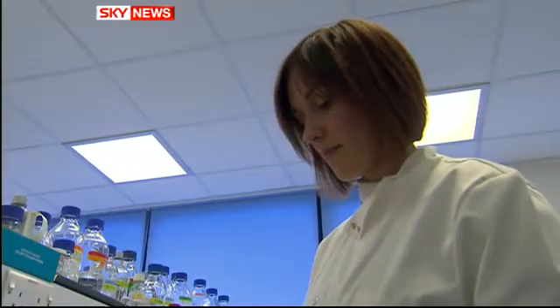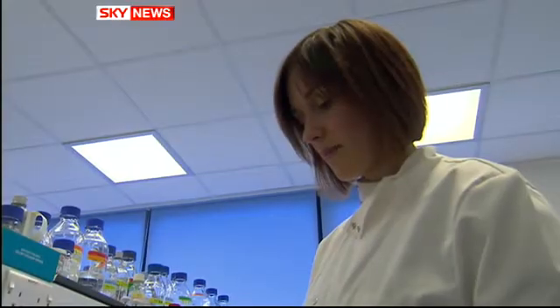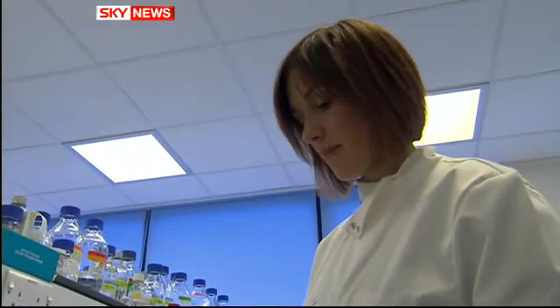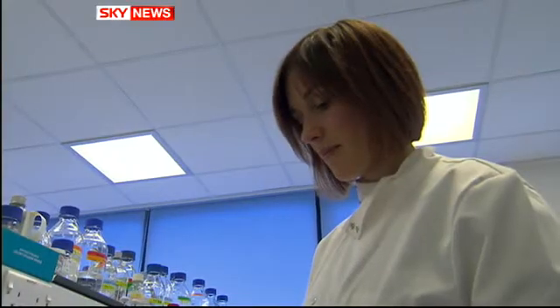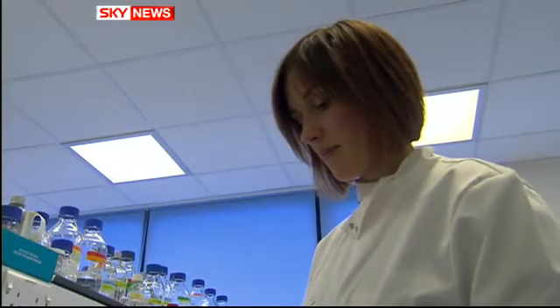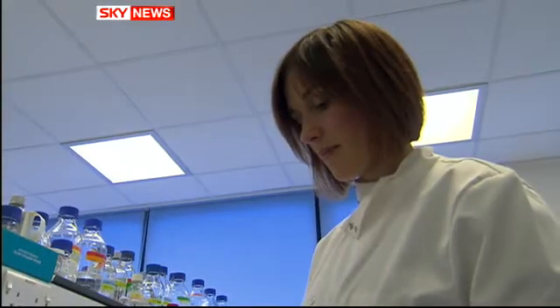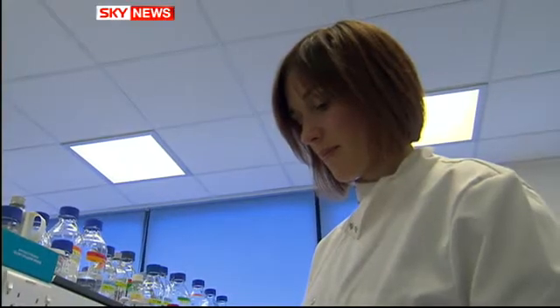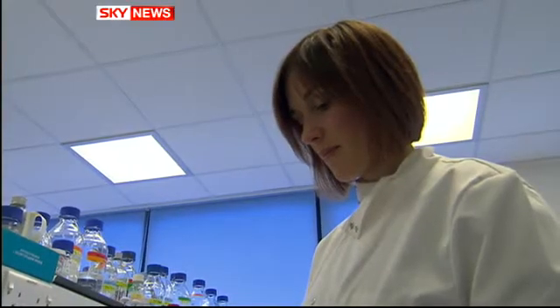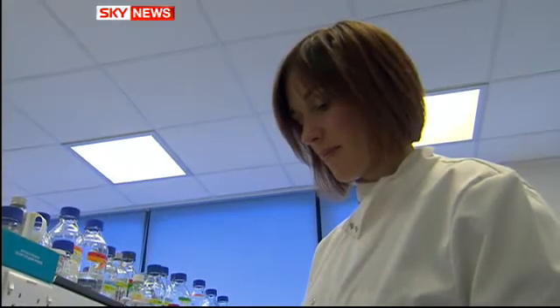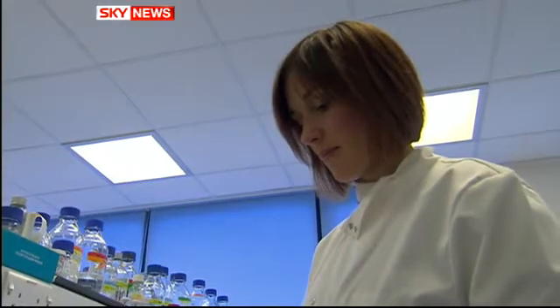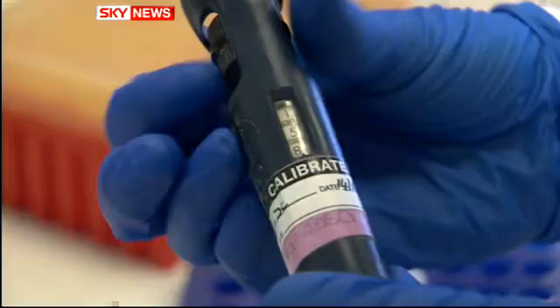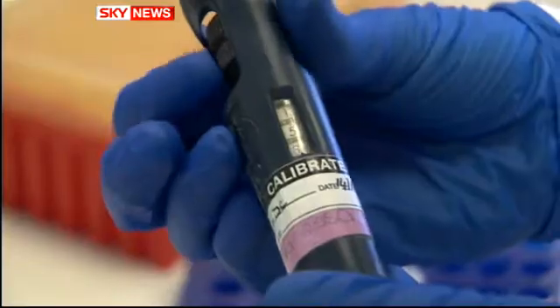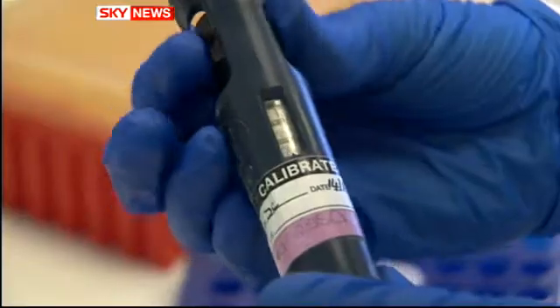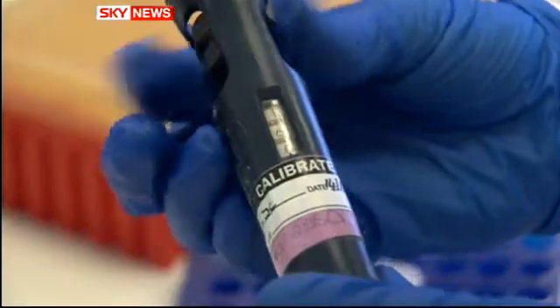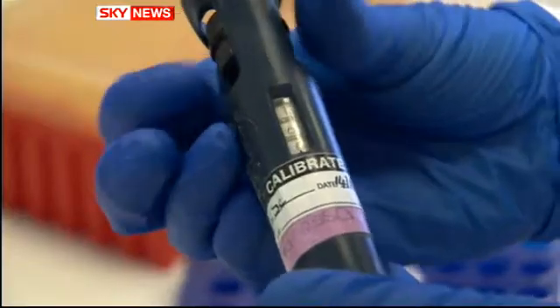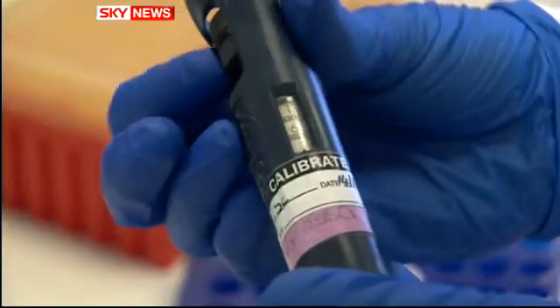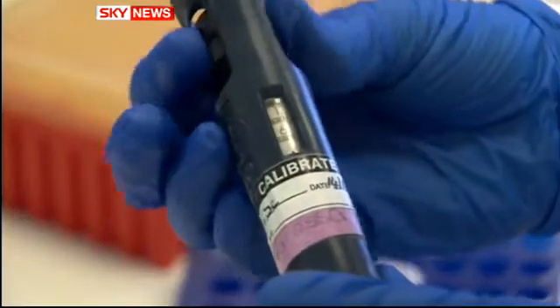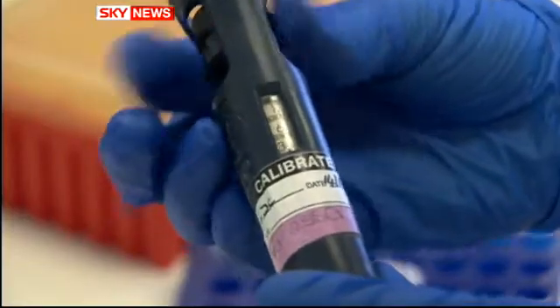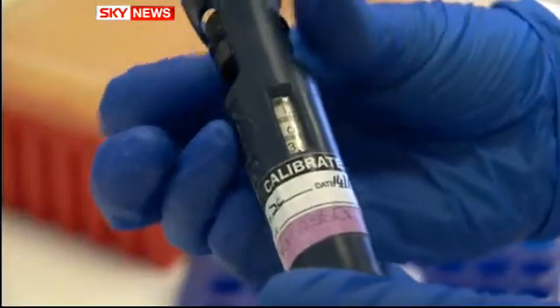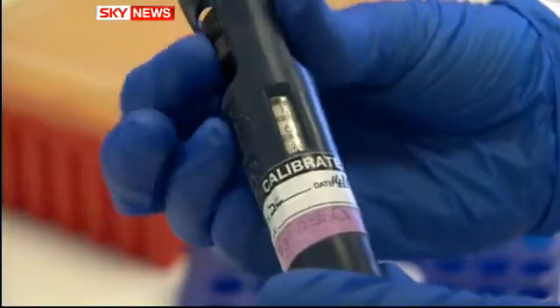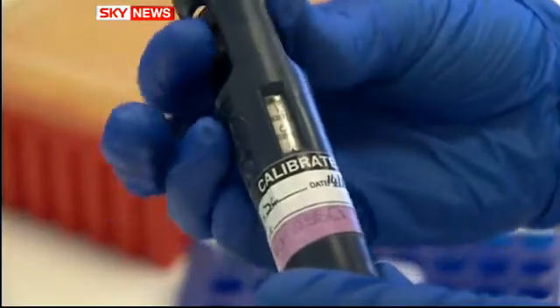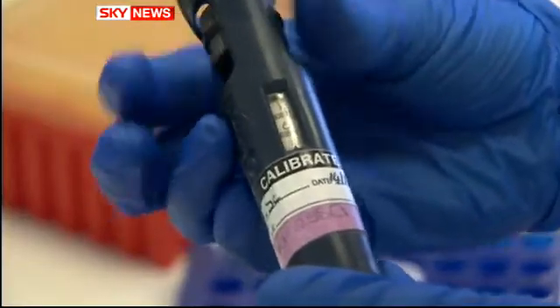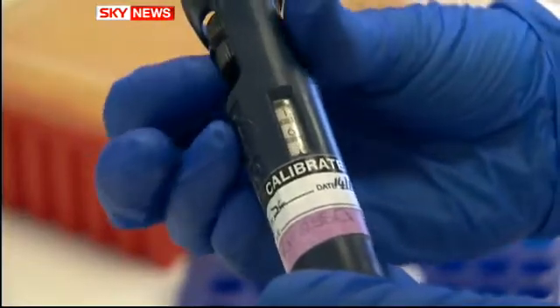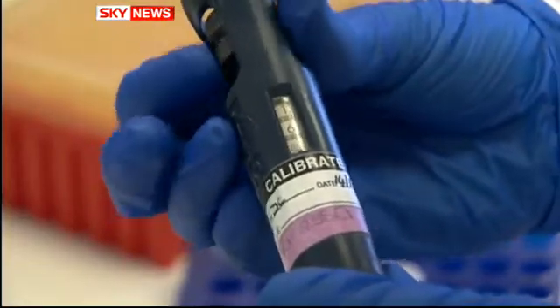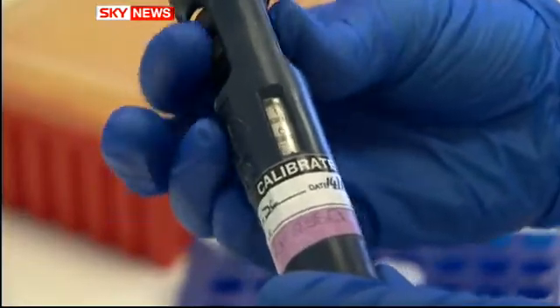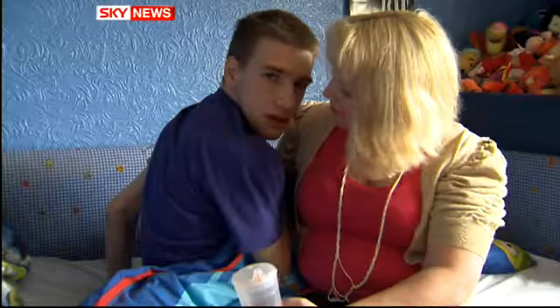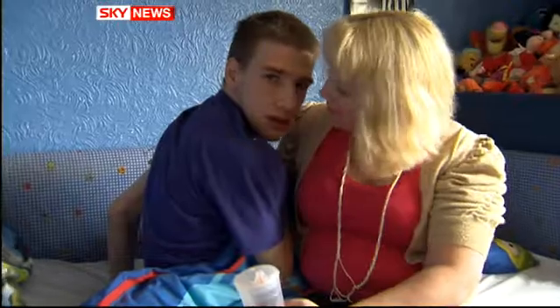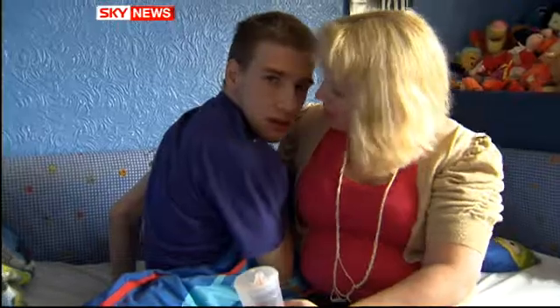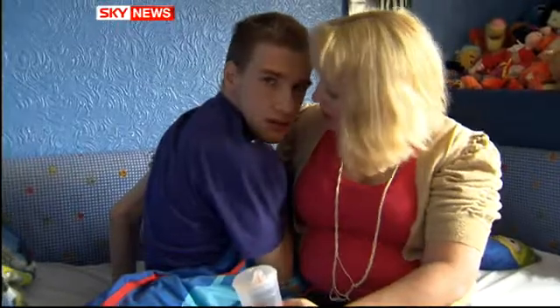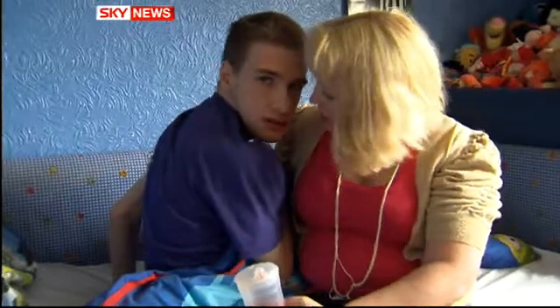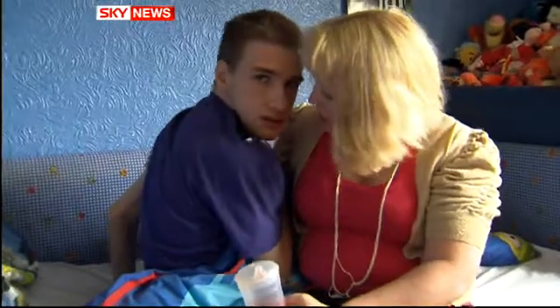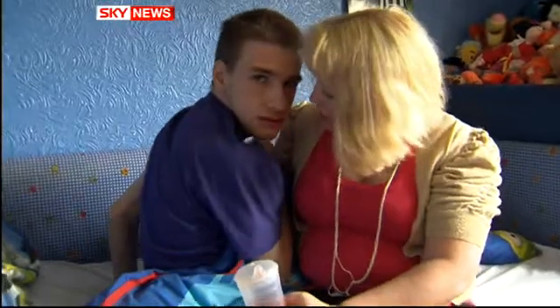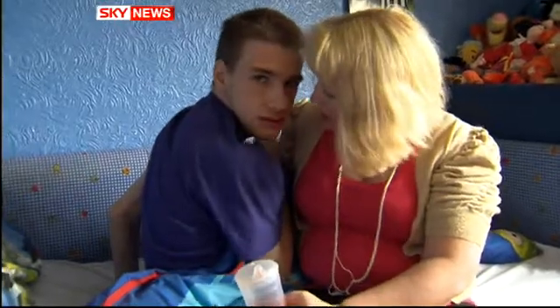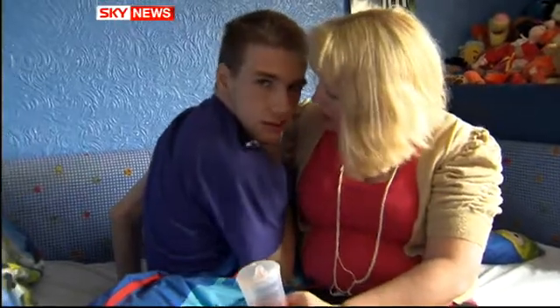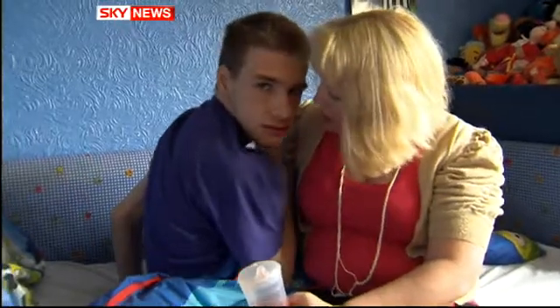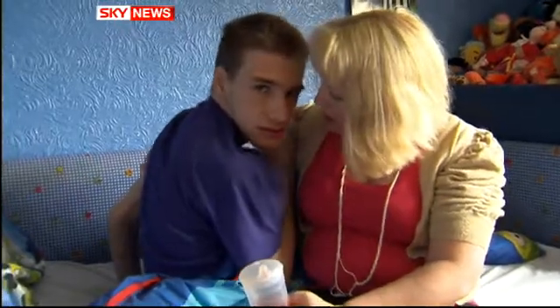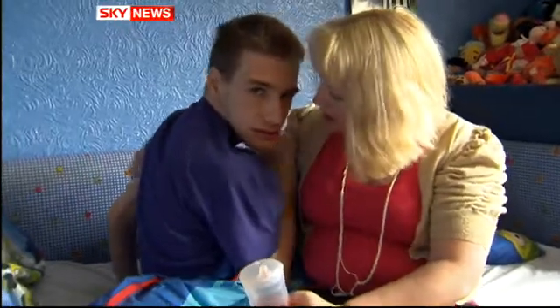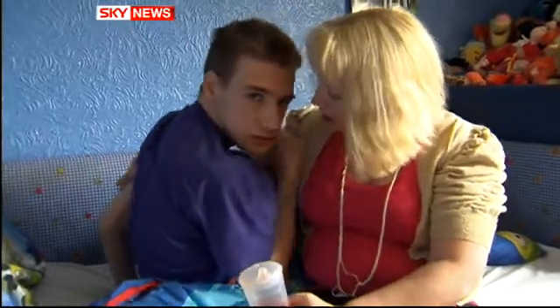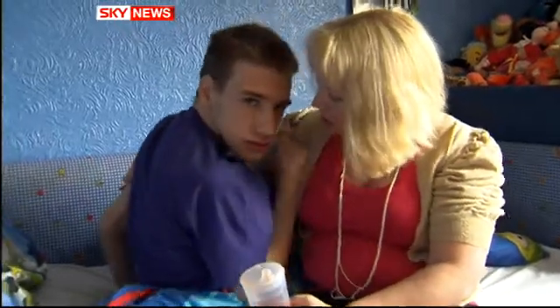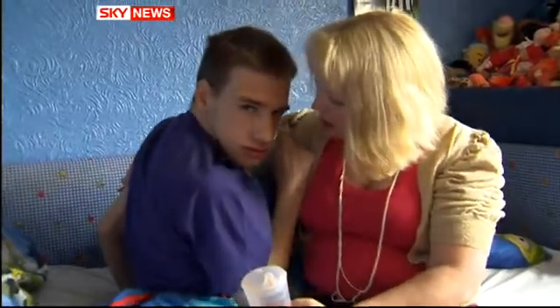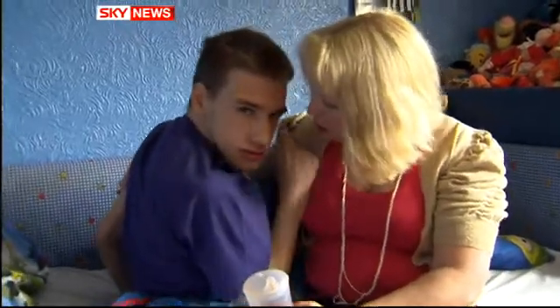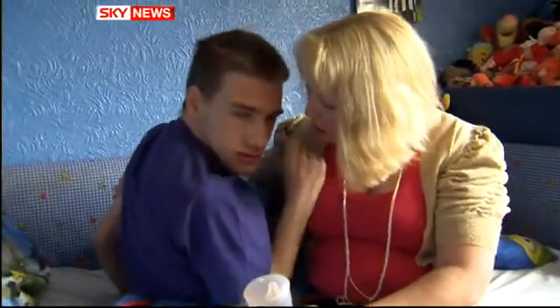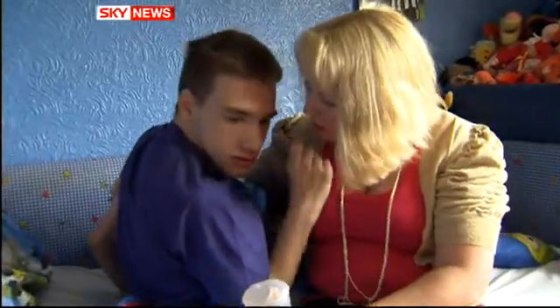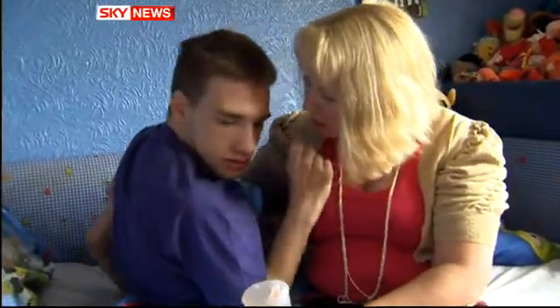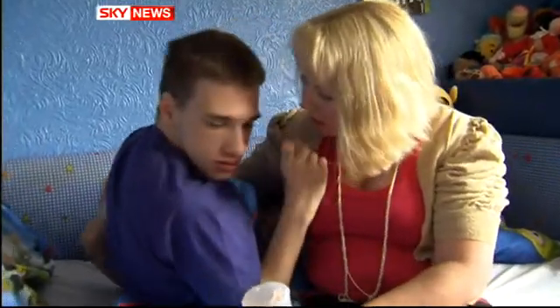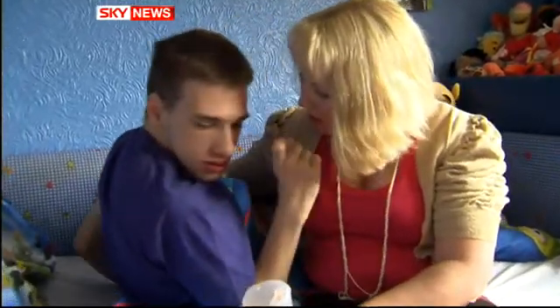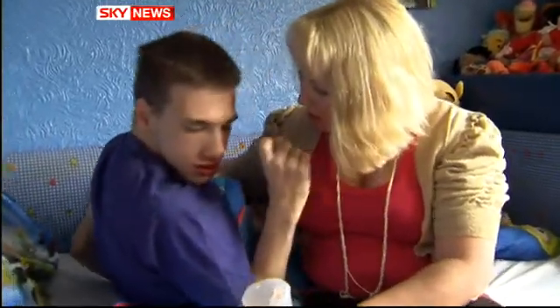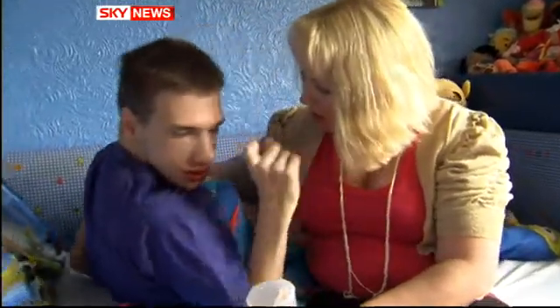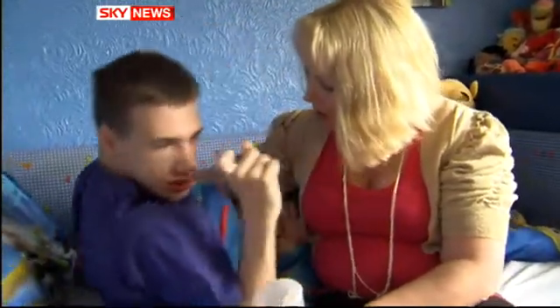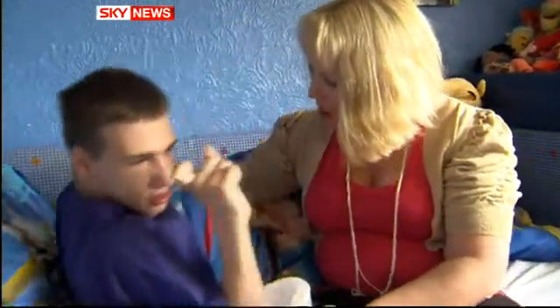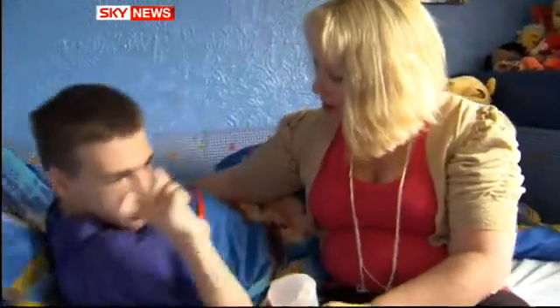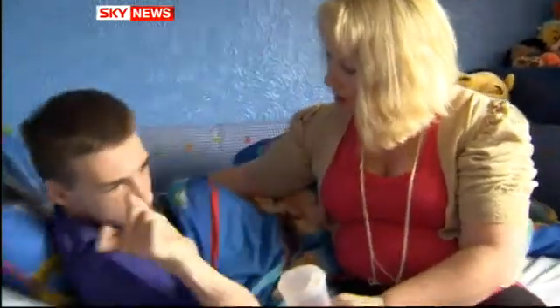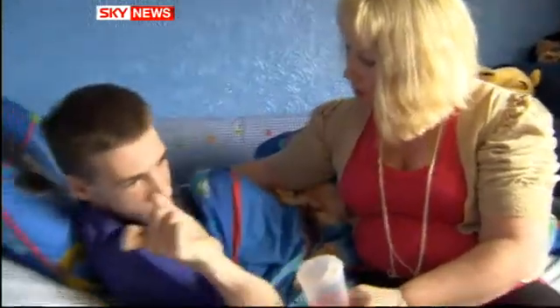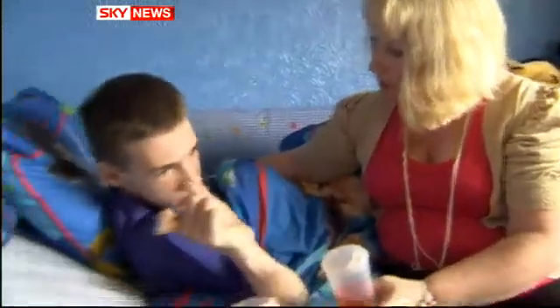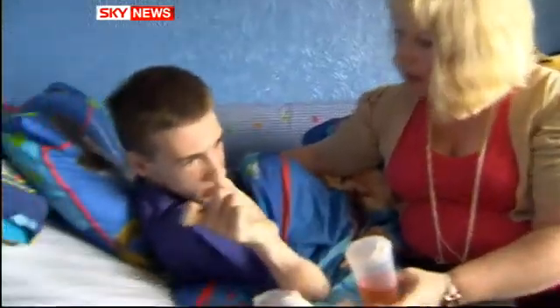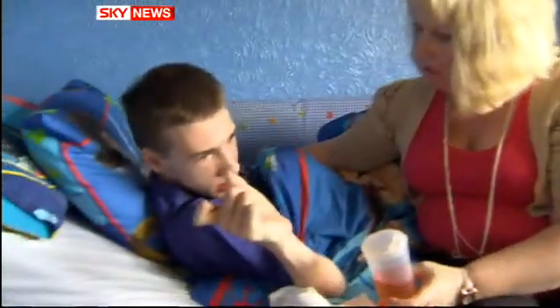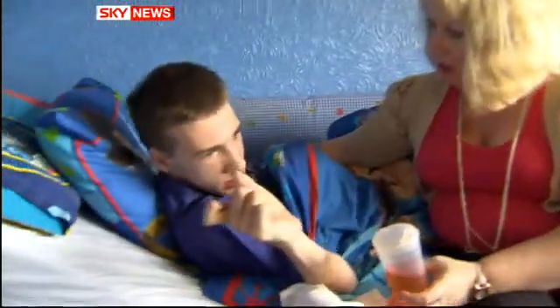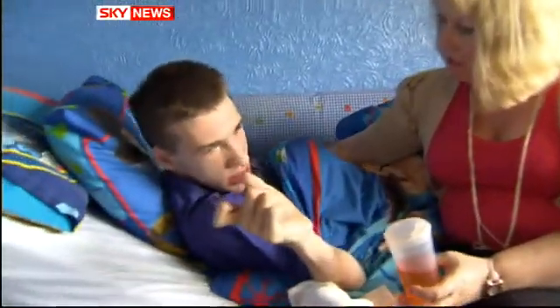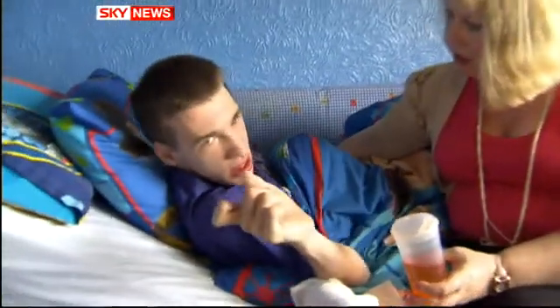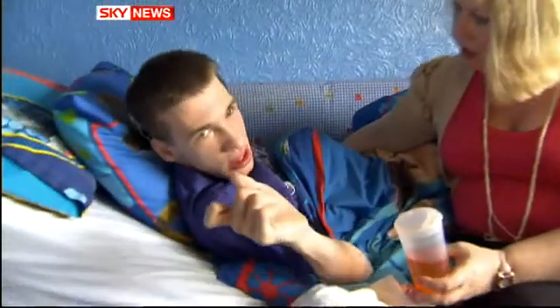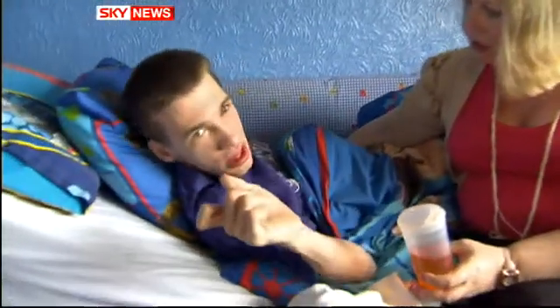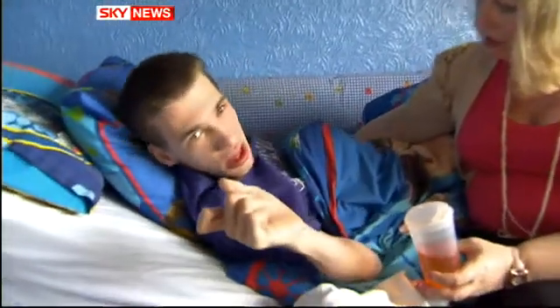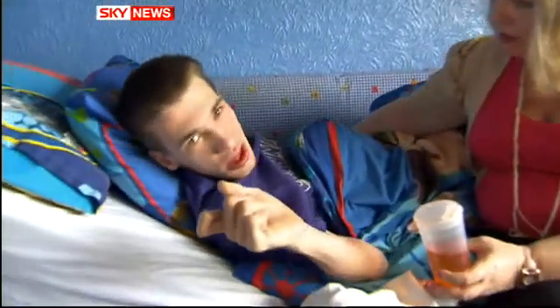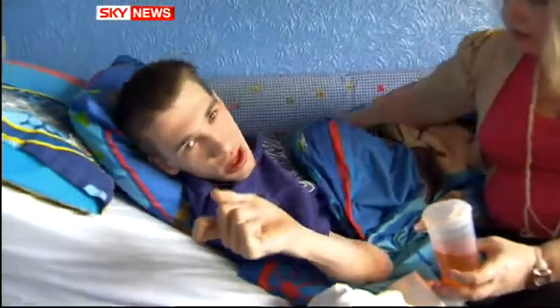They could then apply for ethical approval to implant one of the embryos into an affected mother and allow her to have a healthy child.